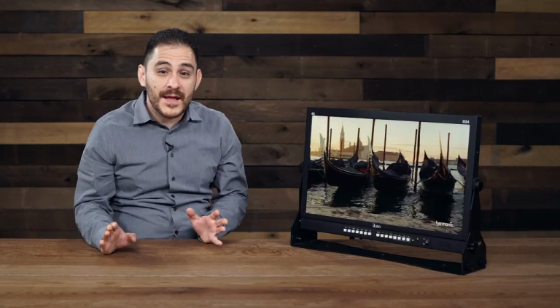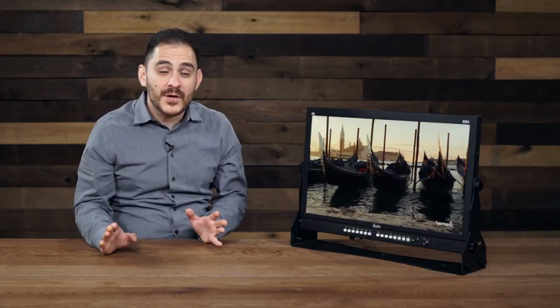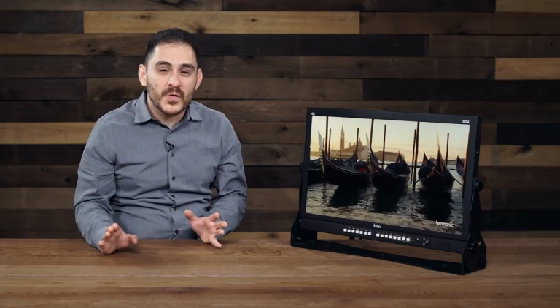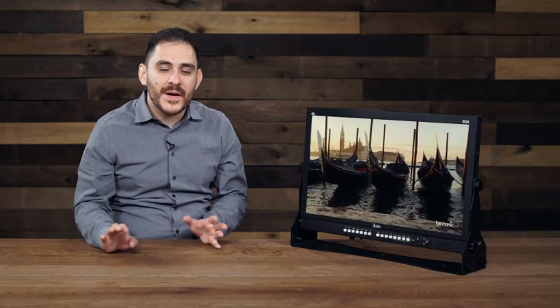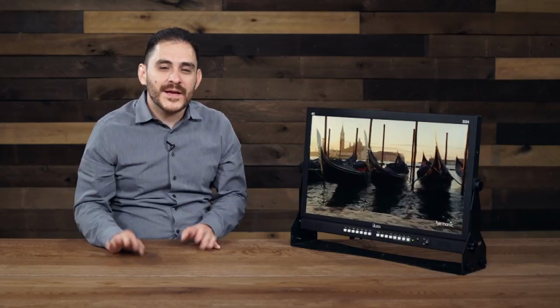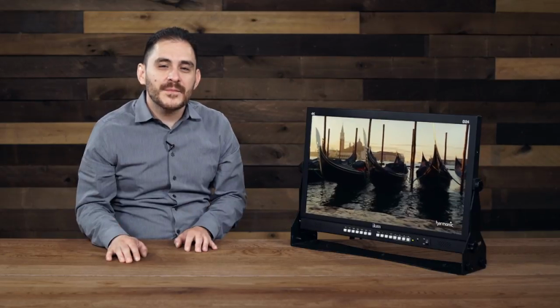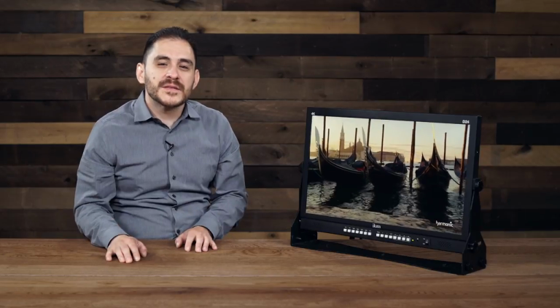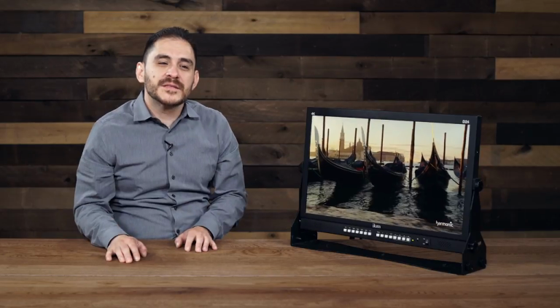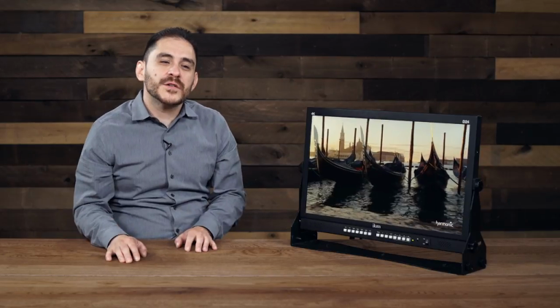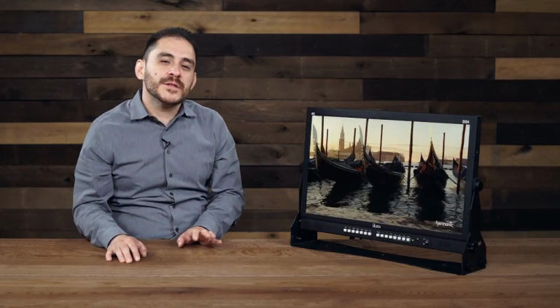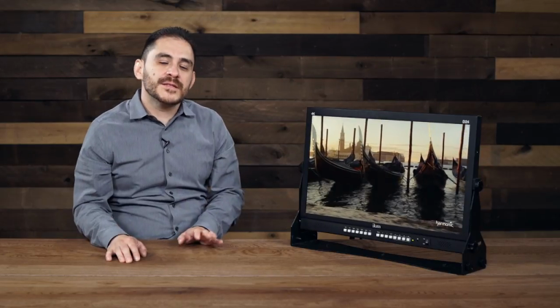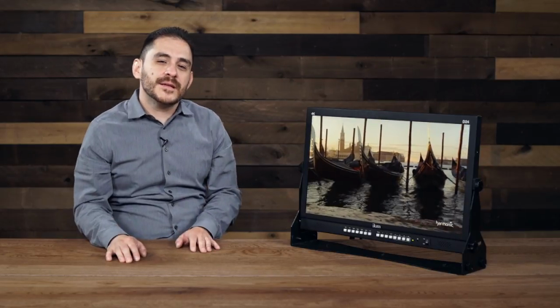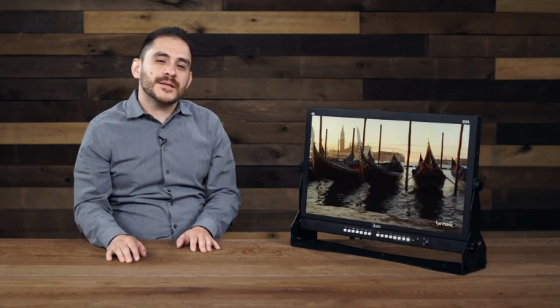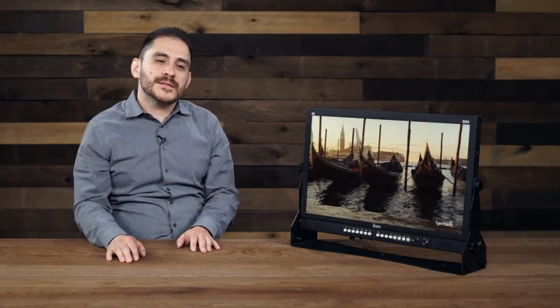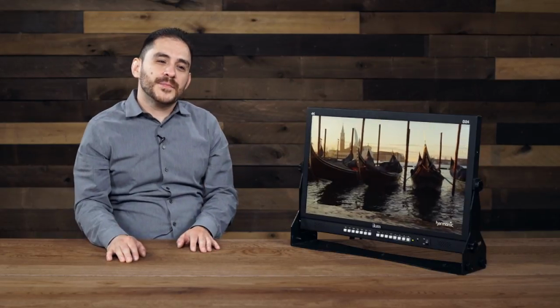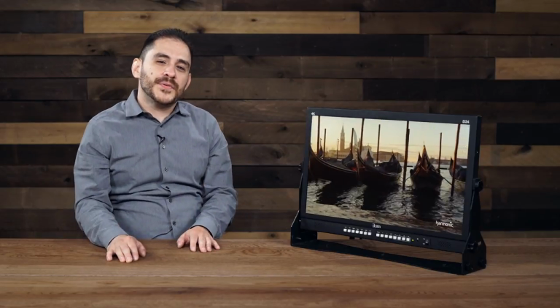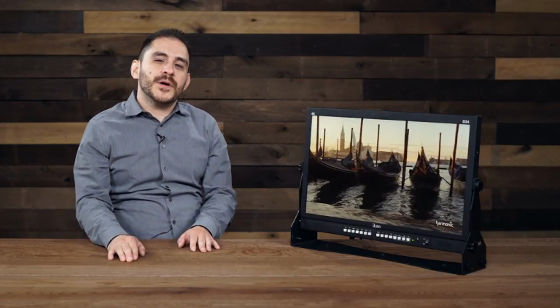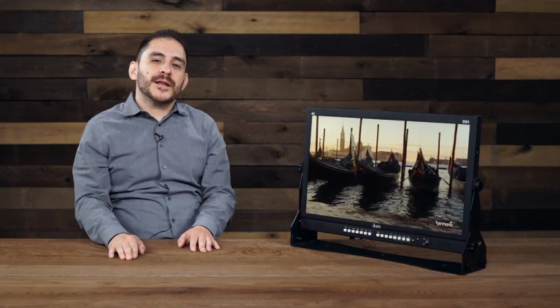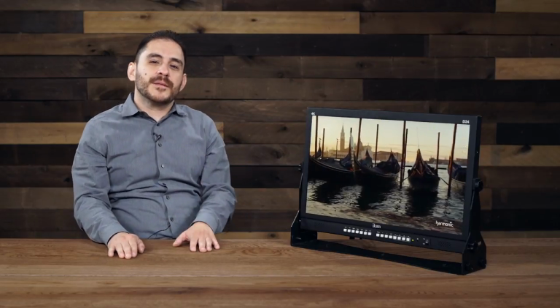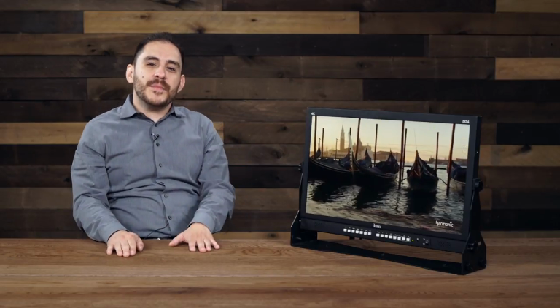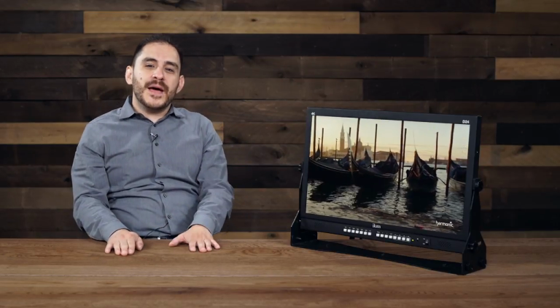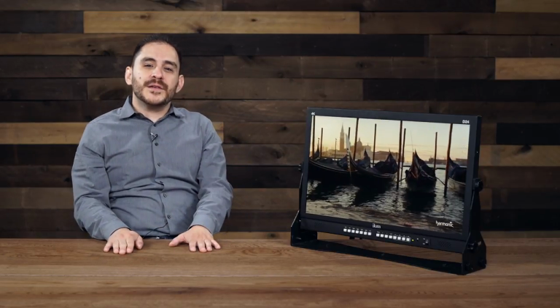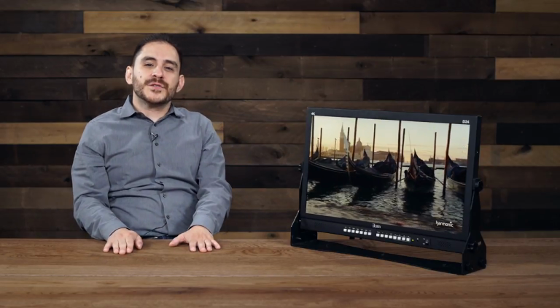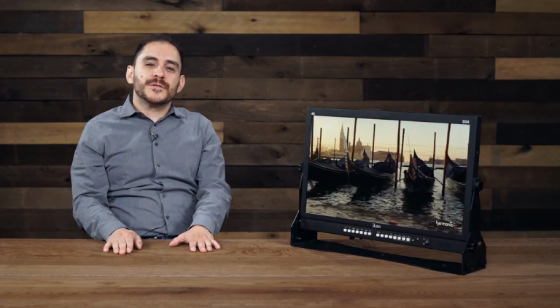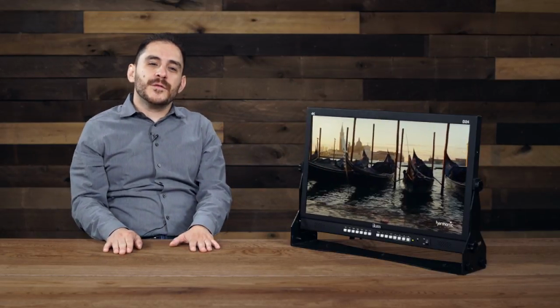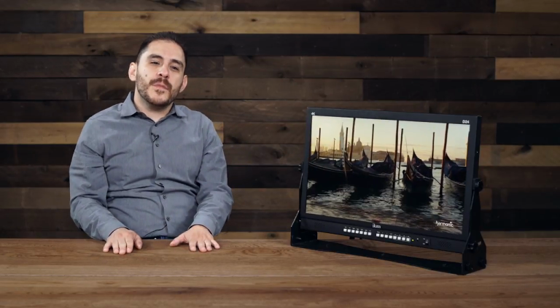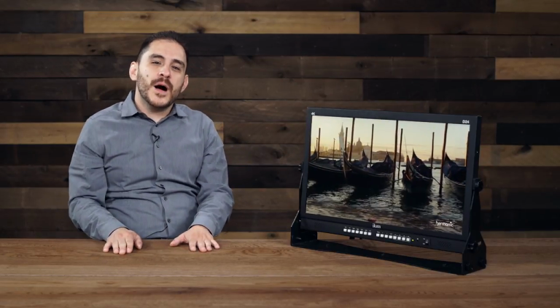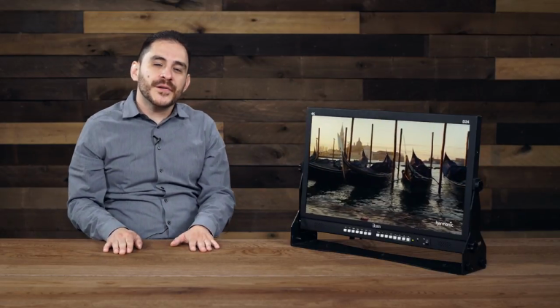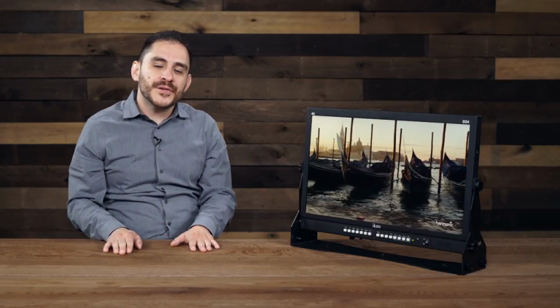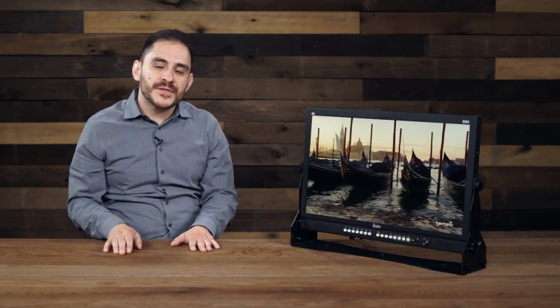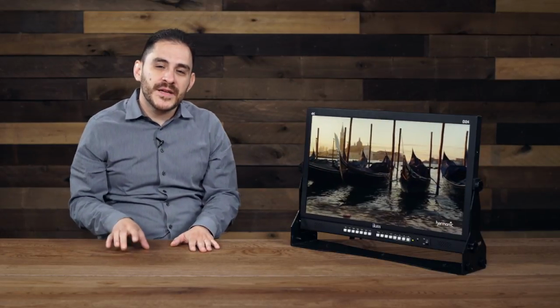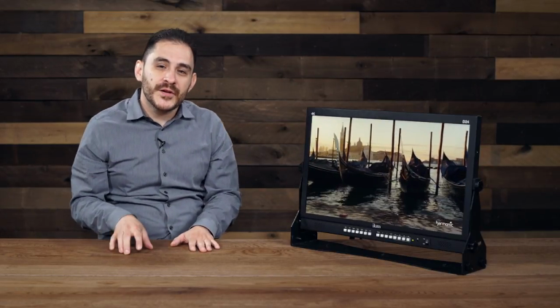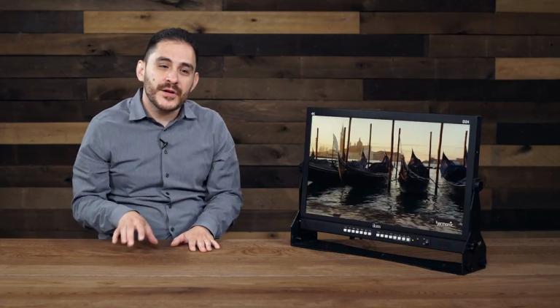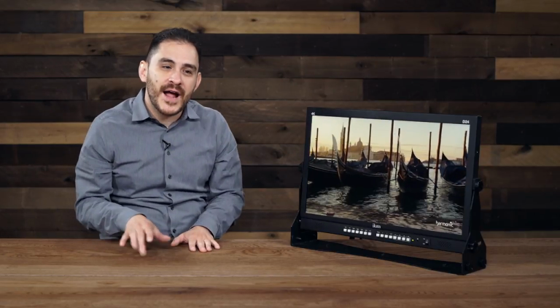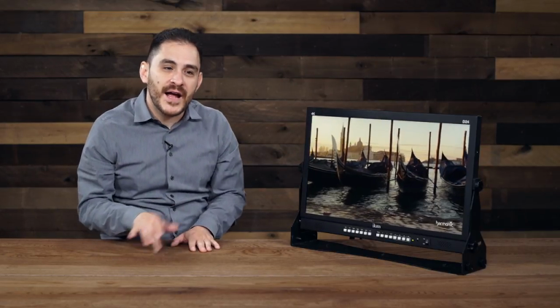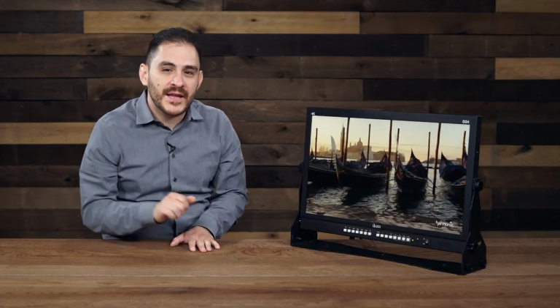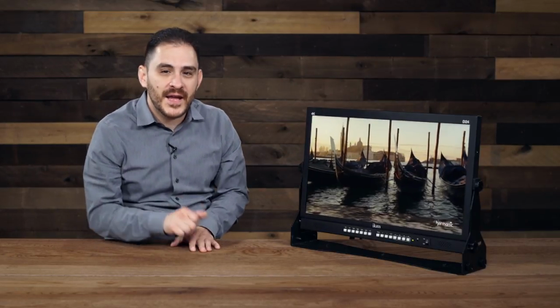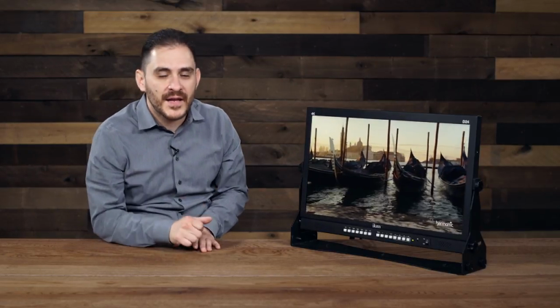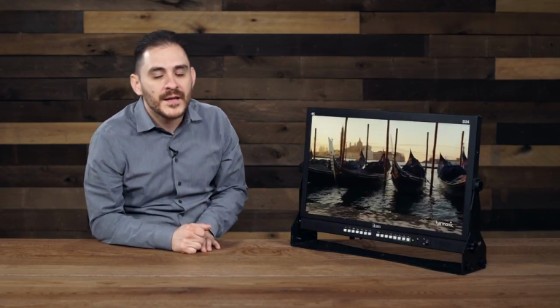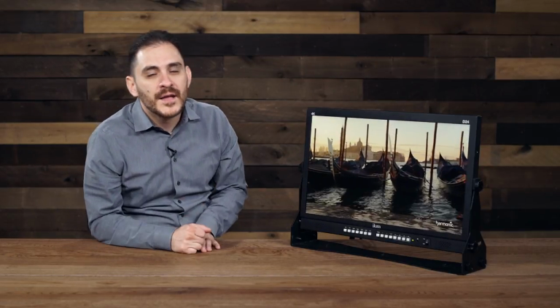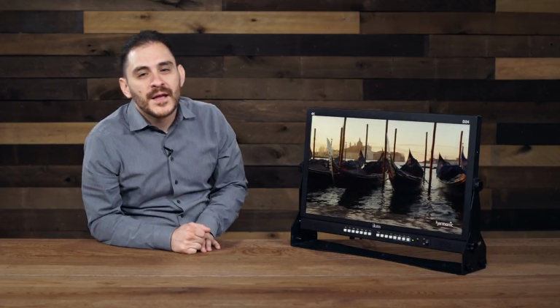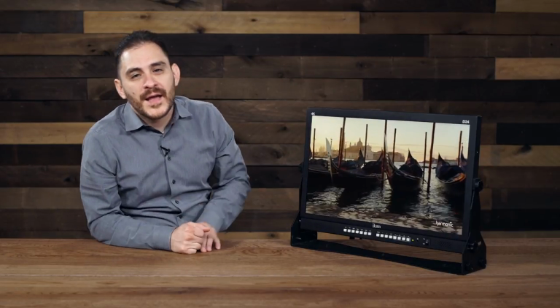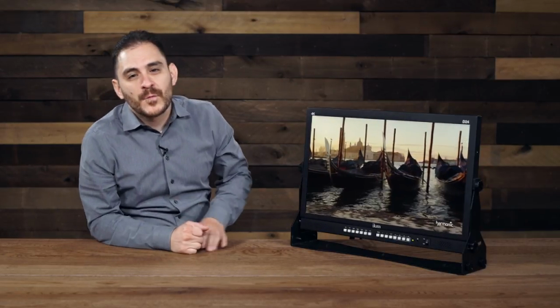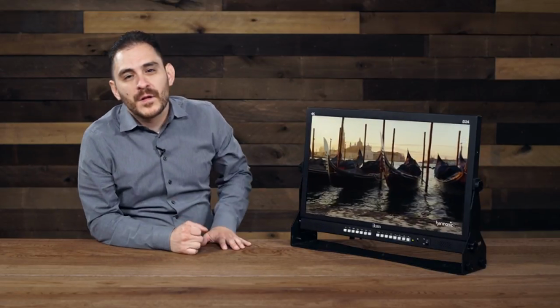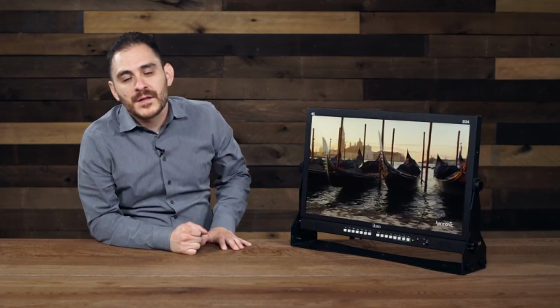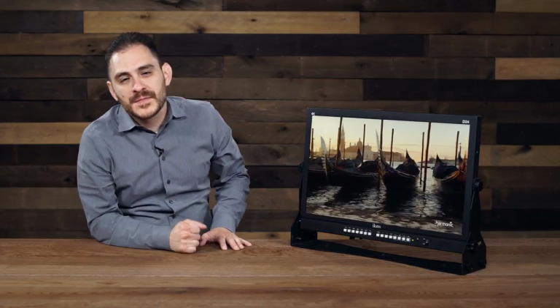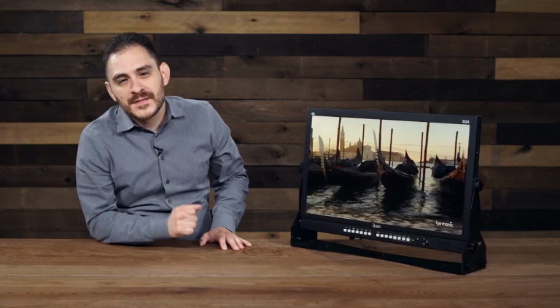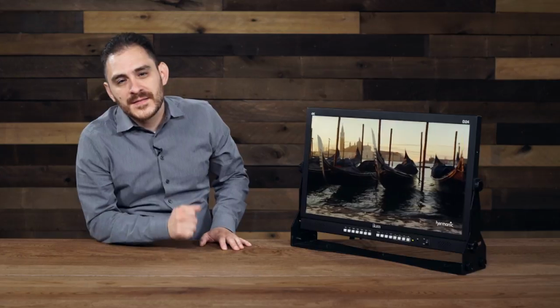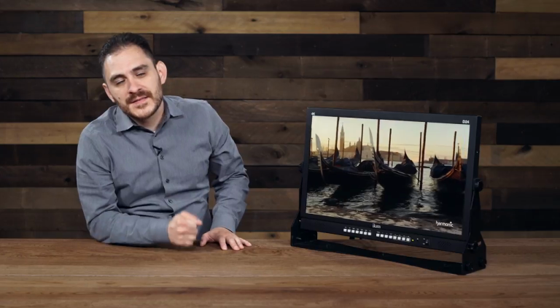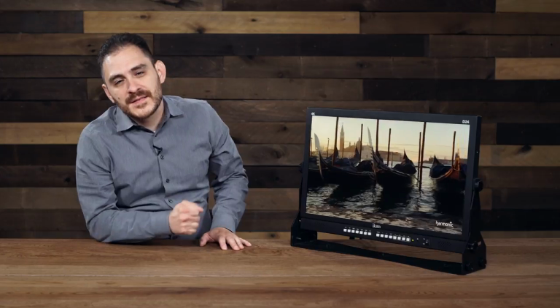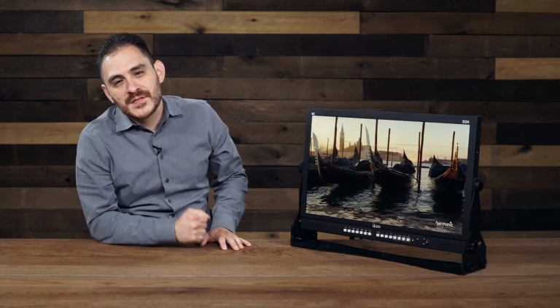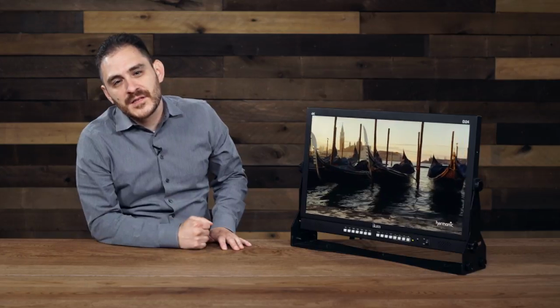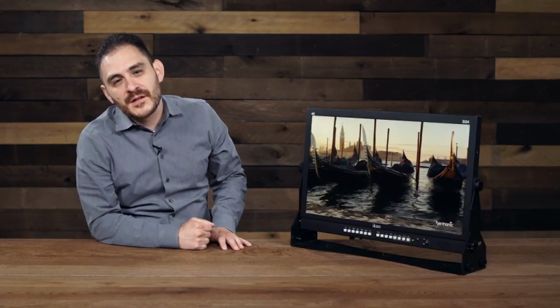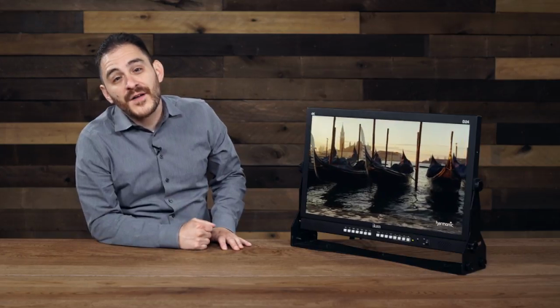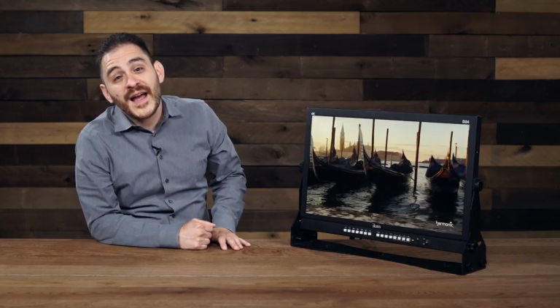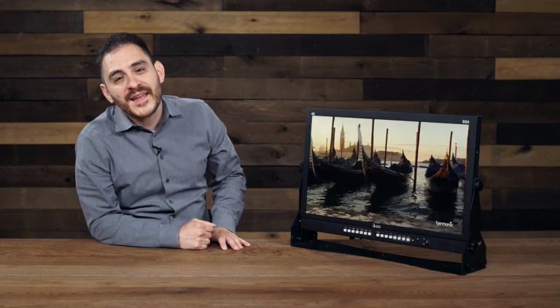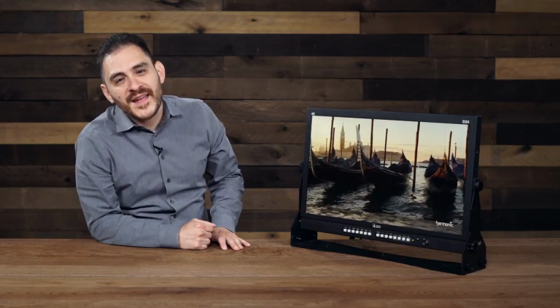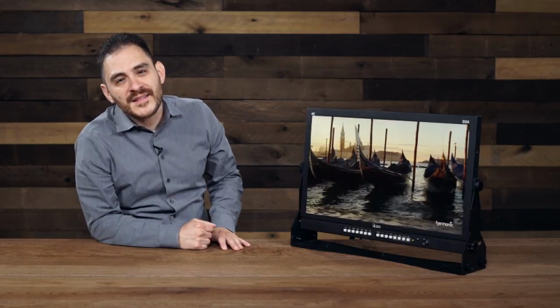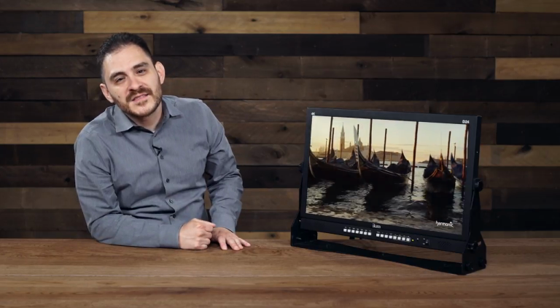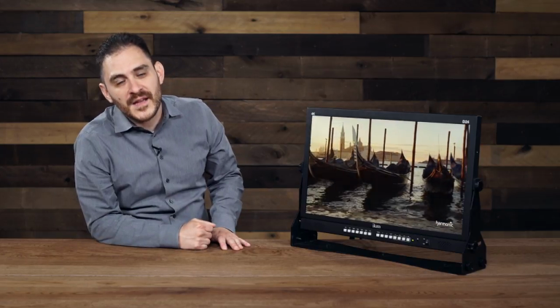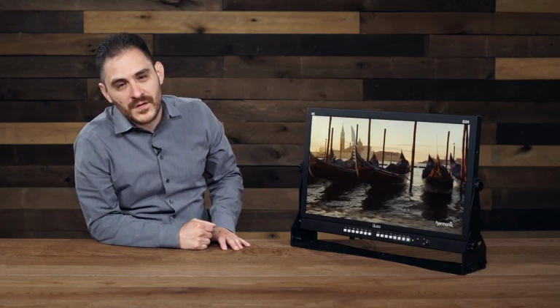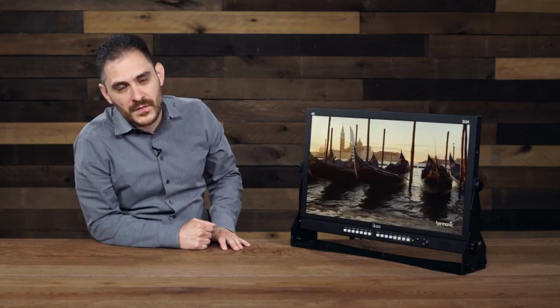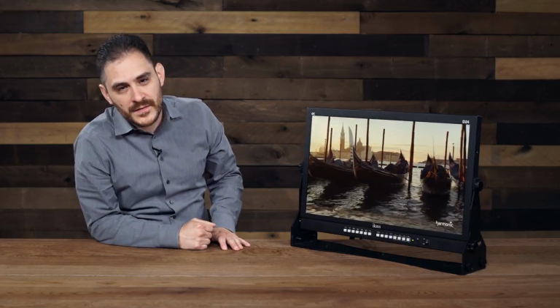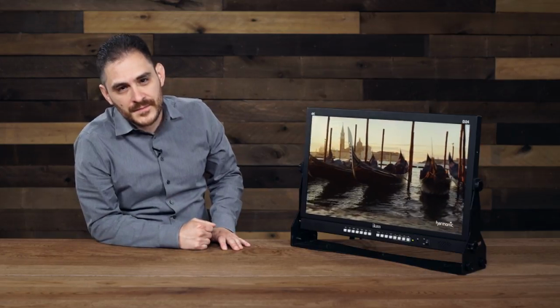Hello, my name is Dale Resendez, product manager for monitors here at iCAN, and welcome to this edition of iCAN's Tech Corner.